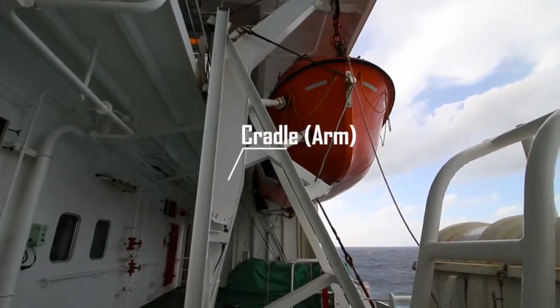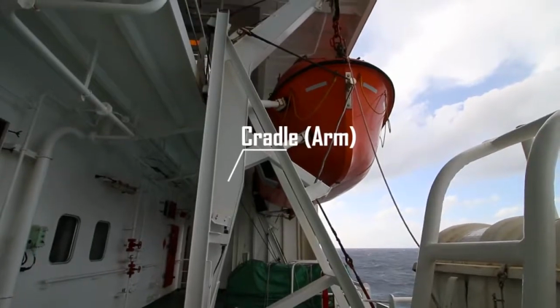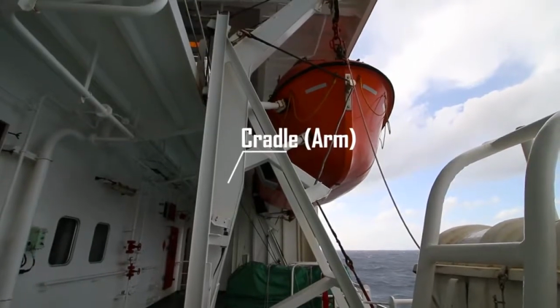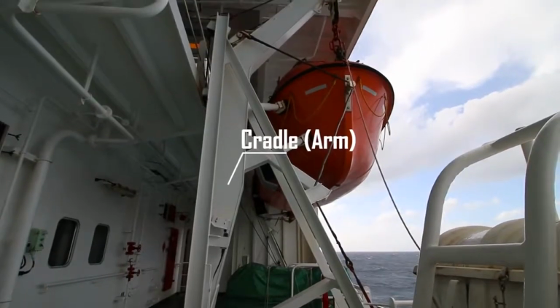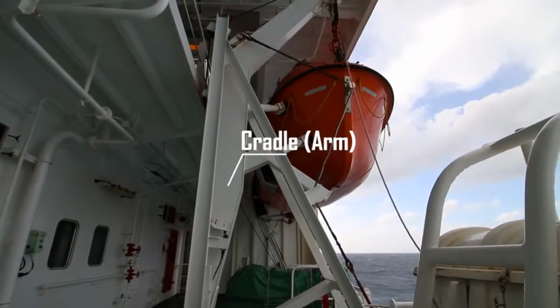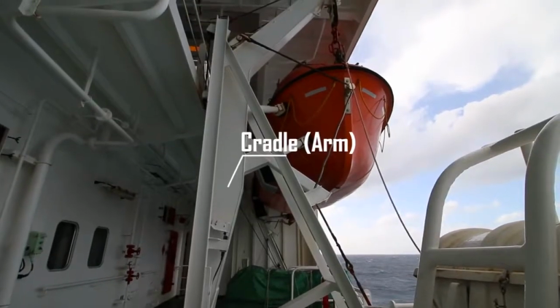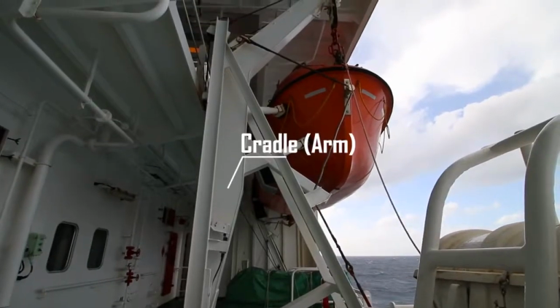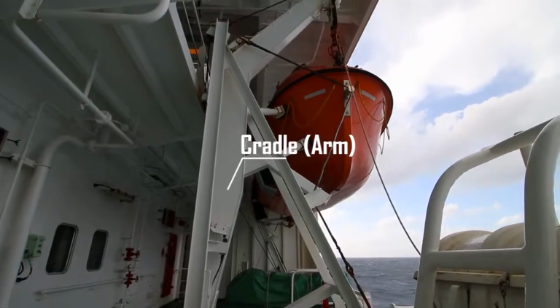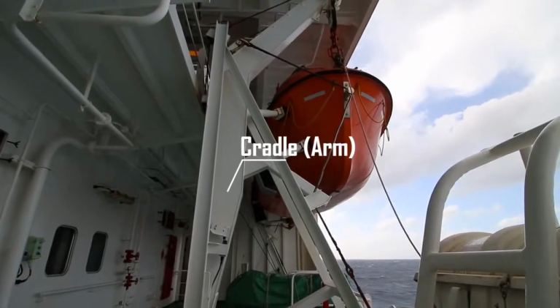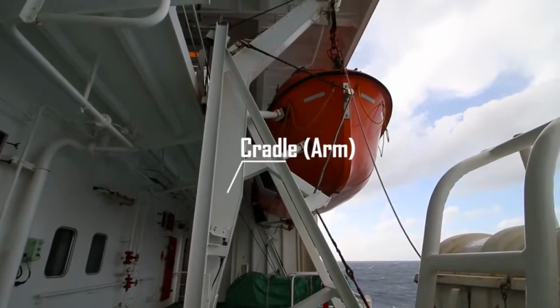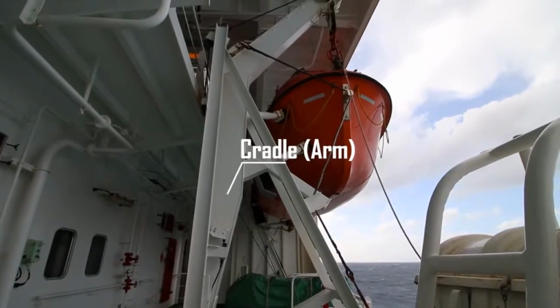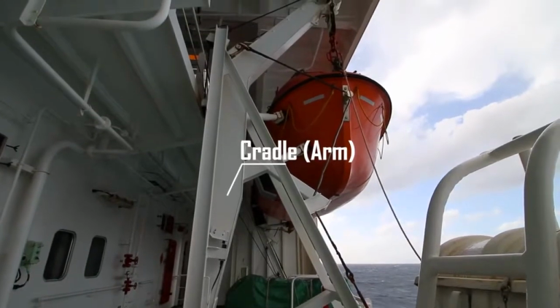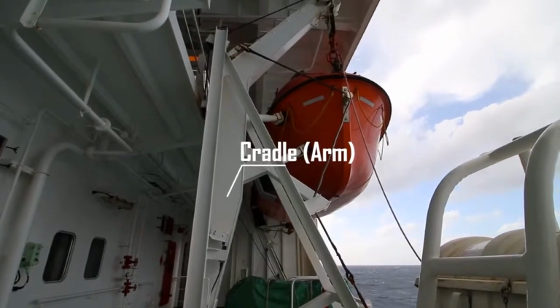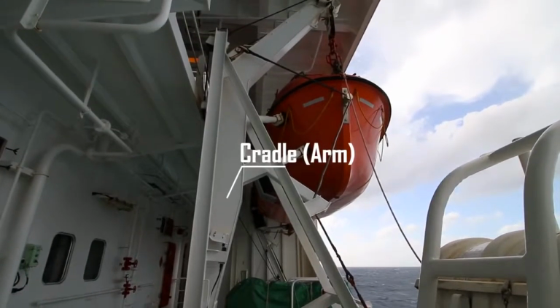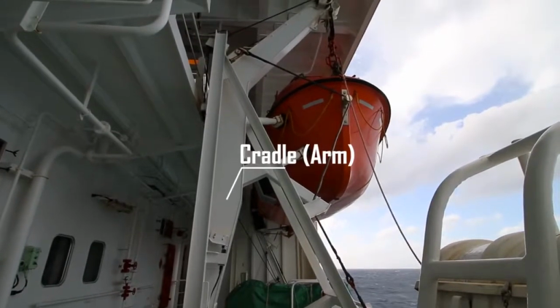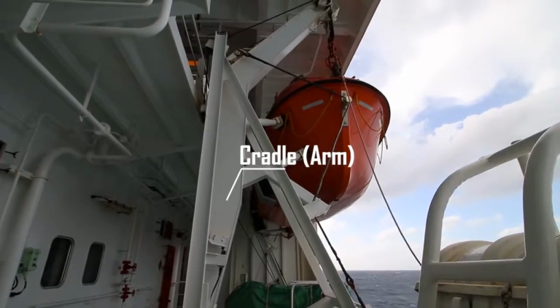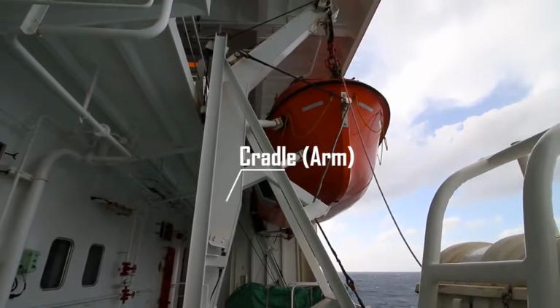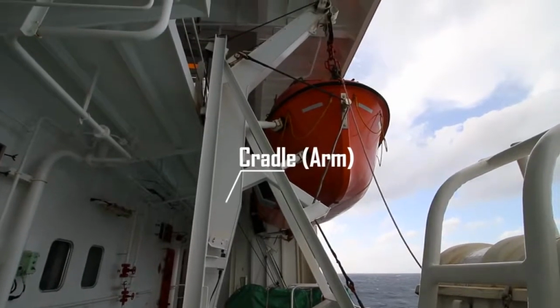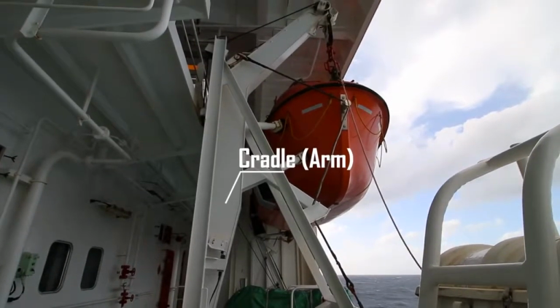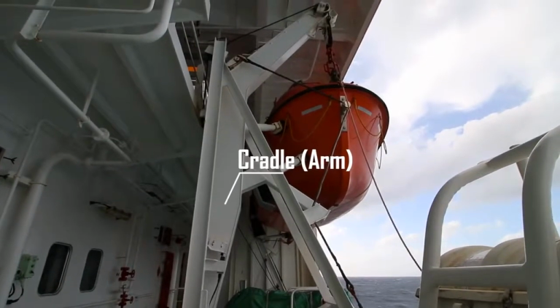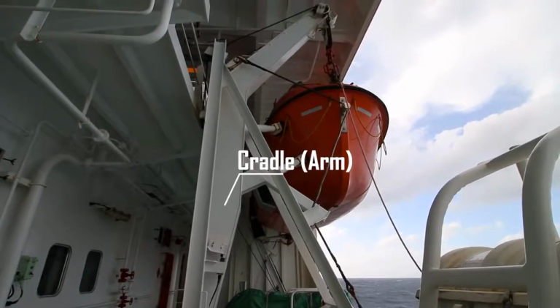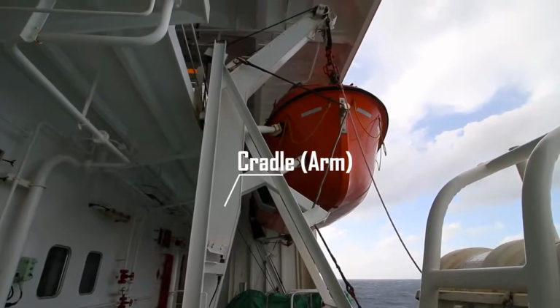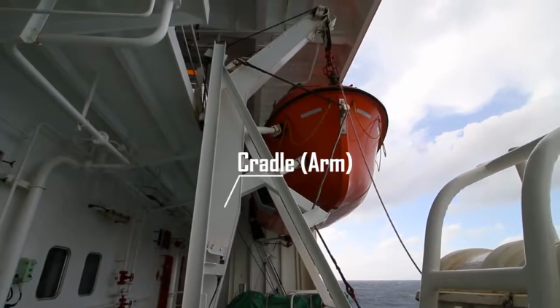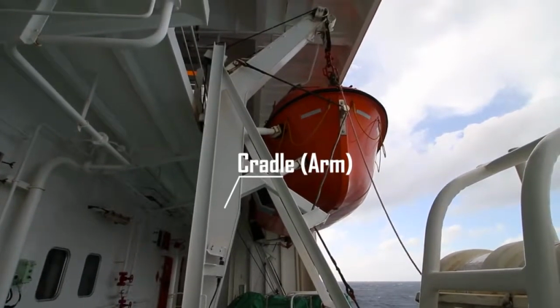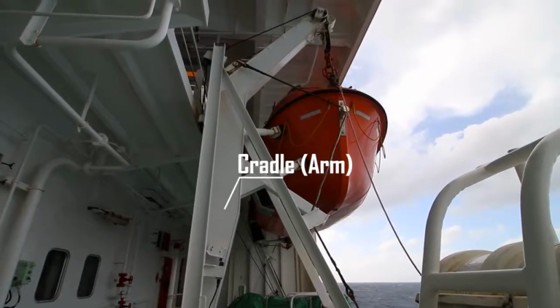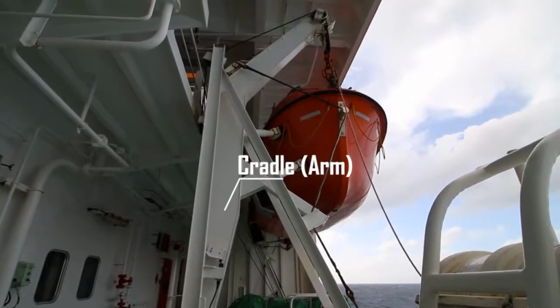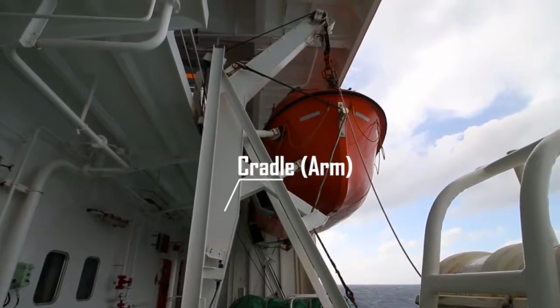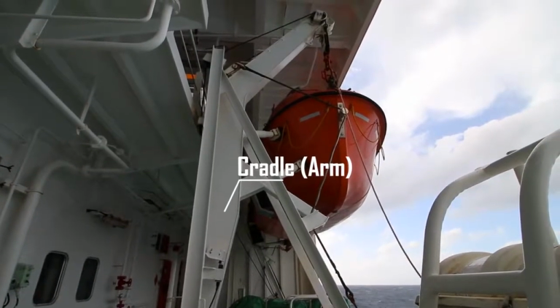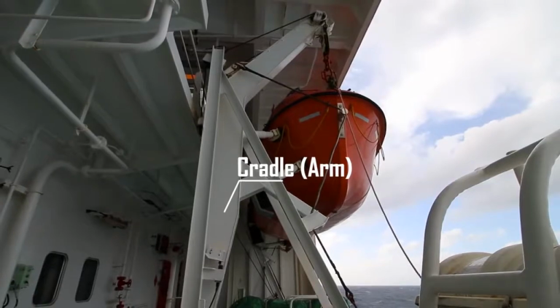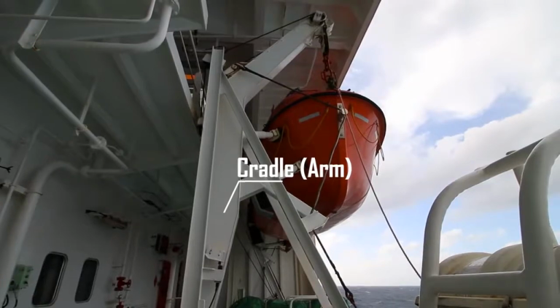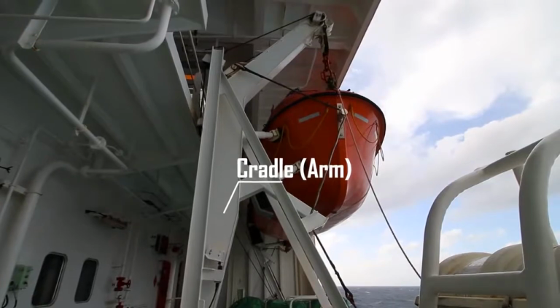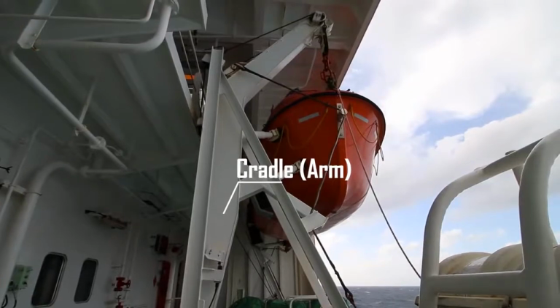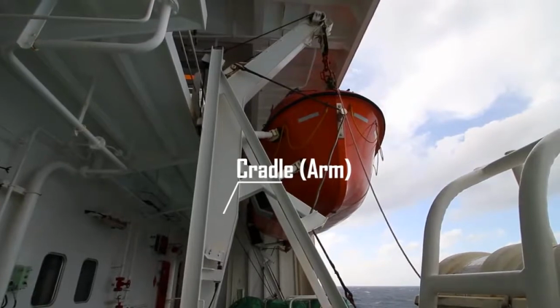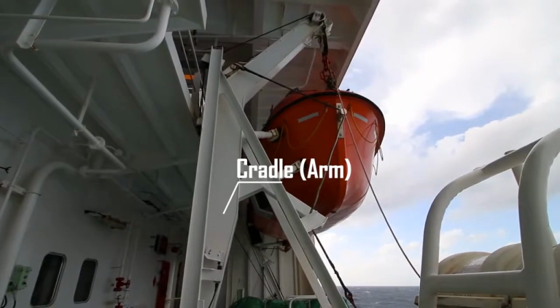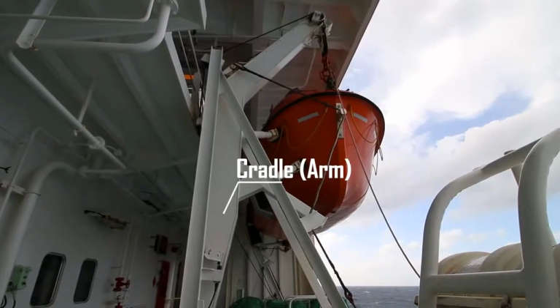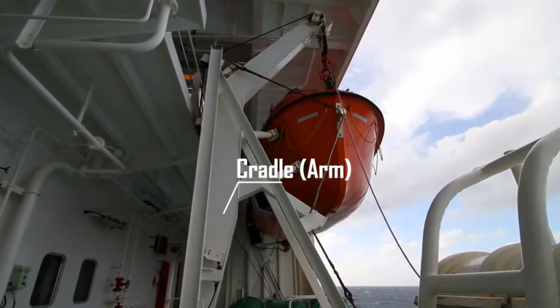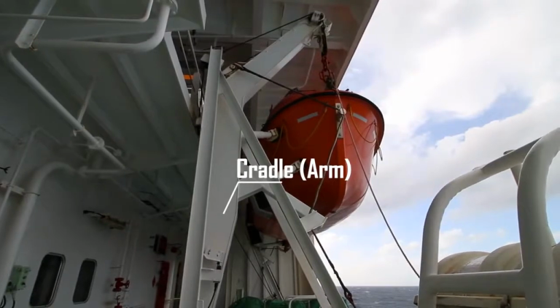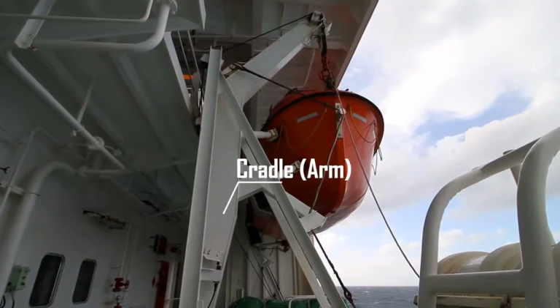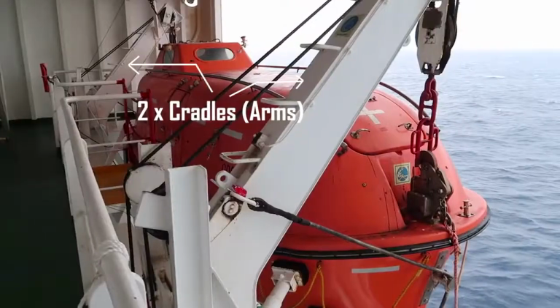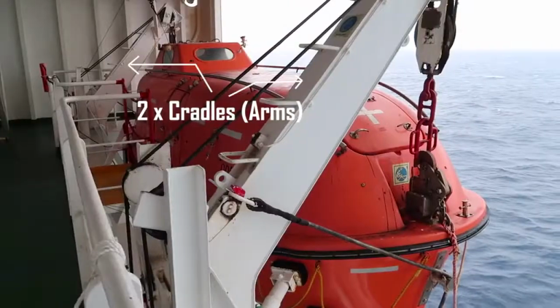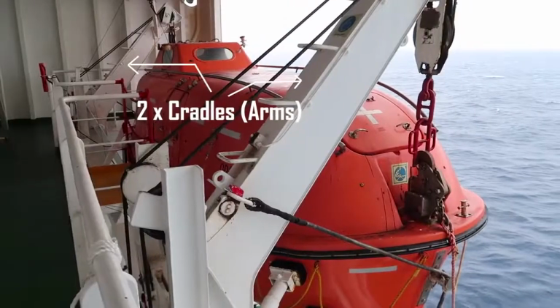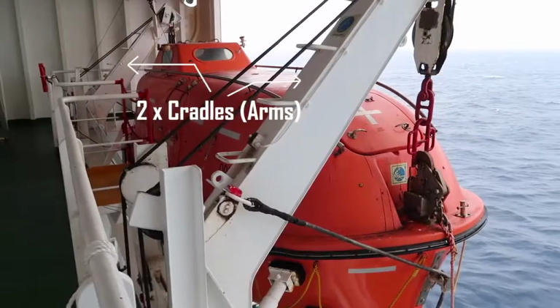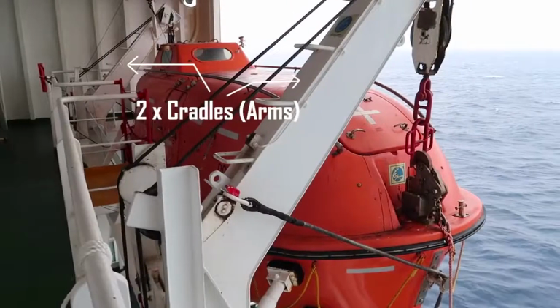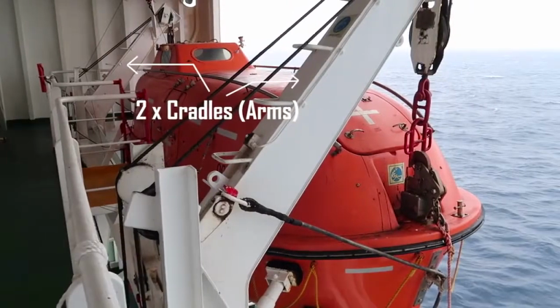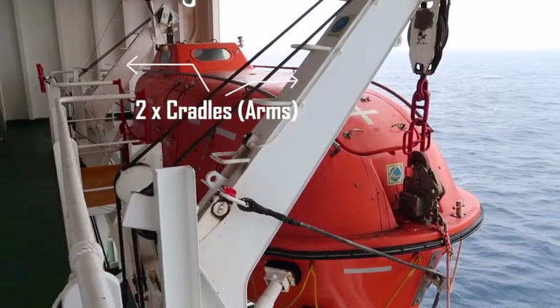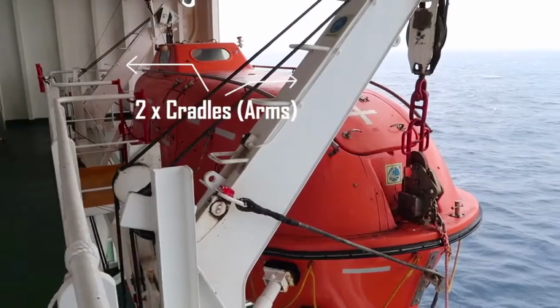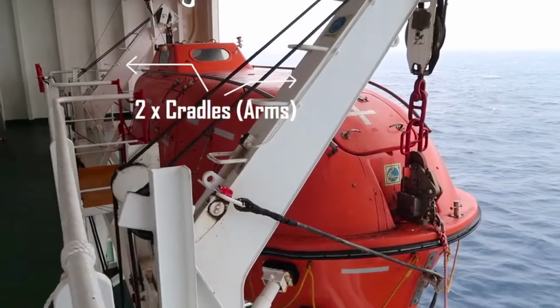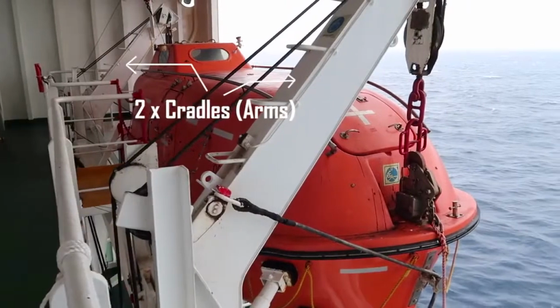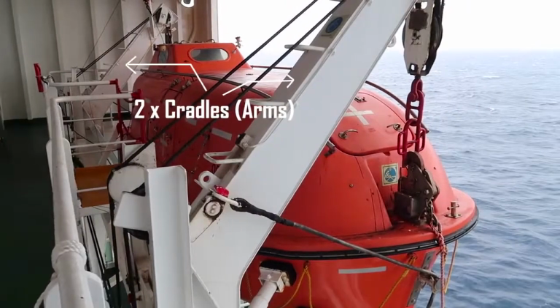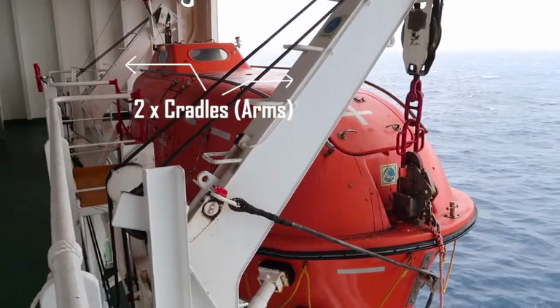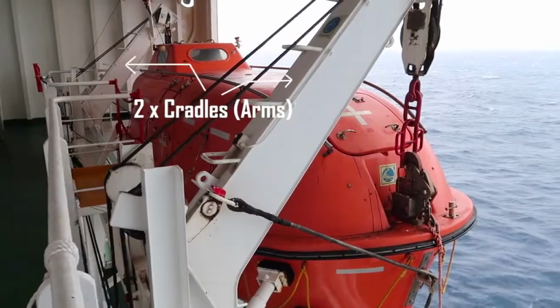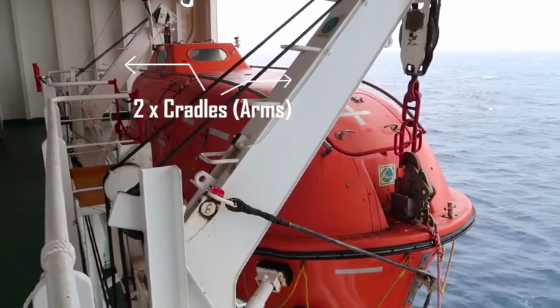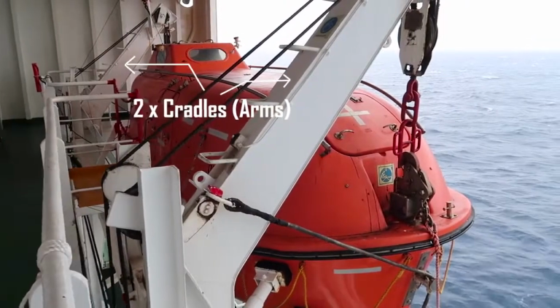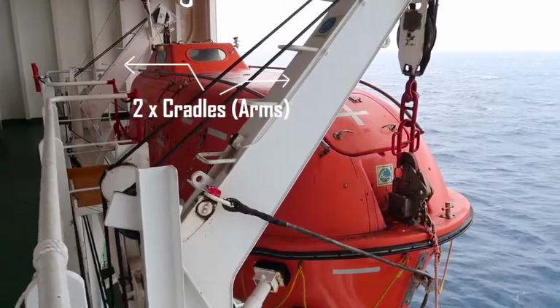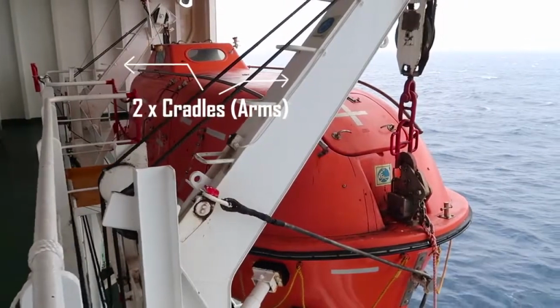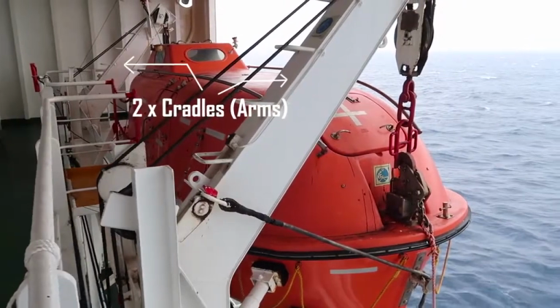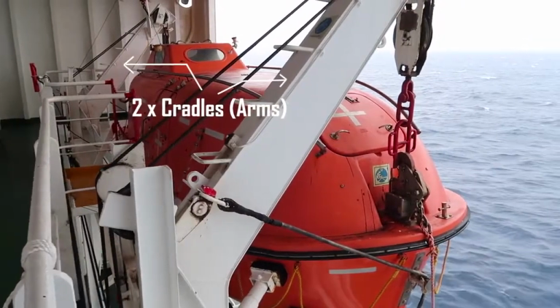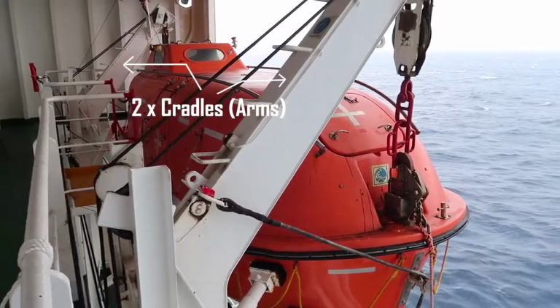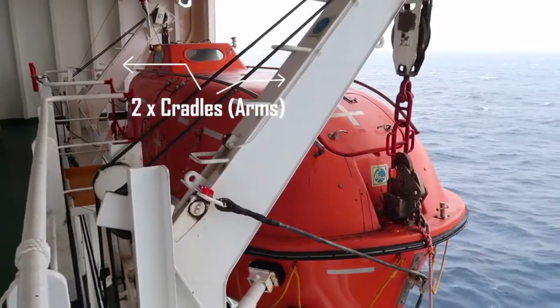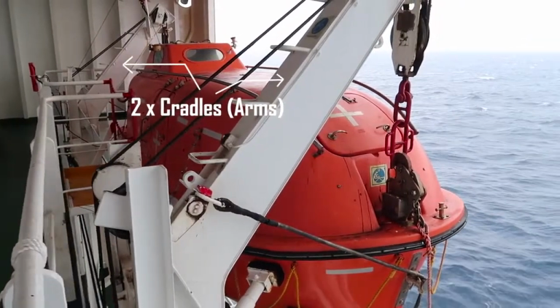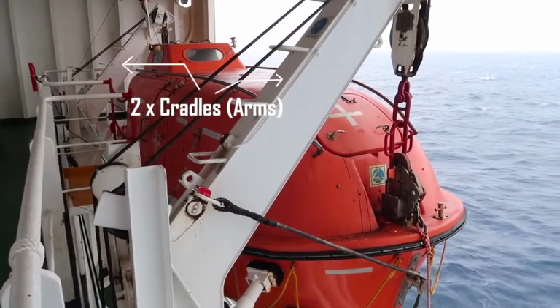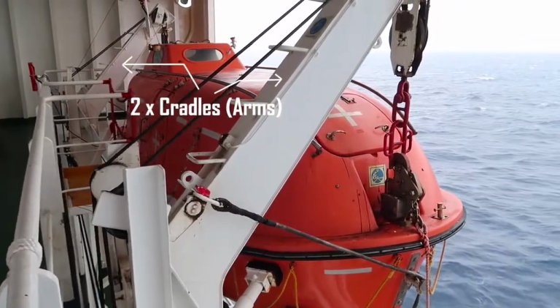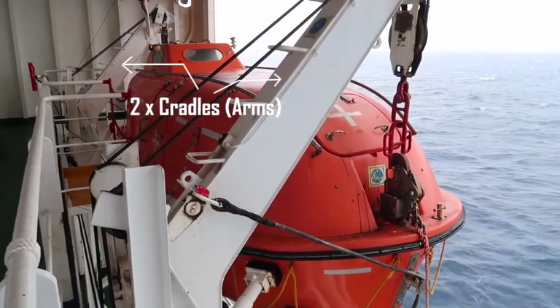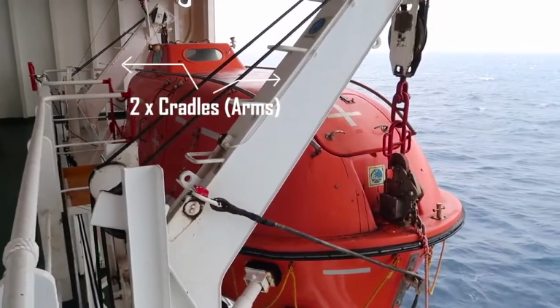Ours is a davit launch type. The two cradles swing out and lower the lifeboat by fall wire when activated.